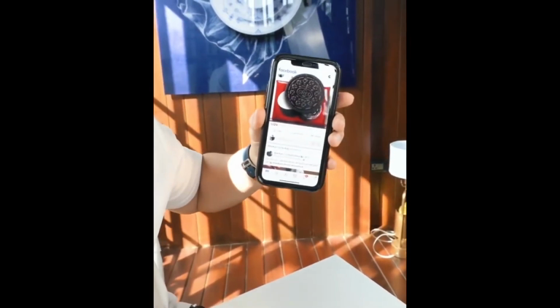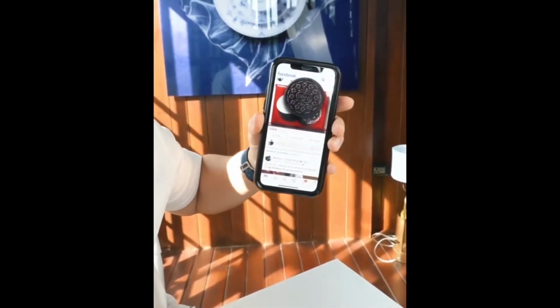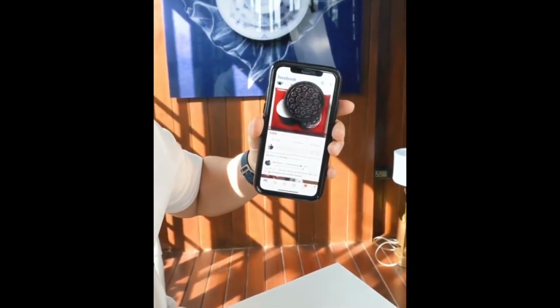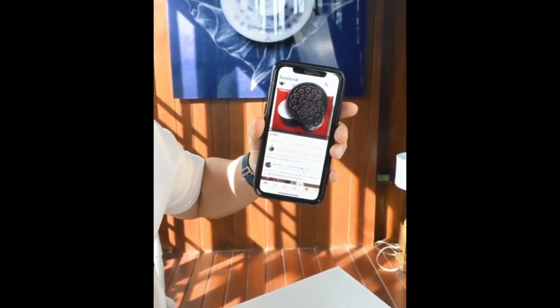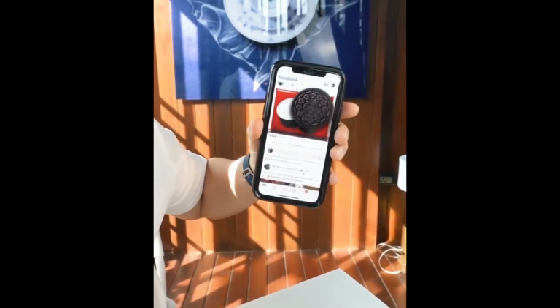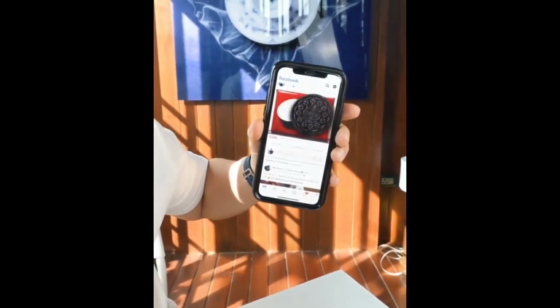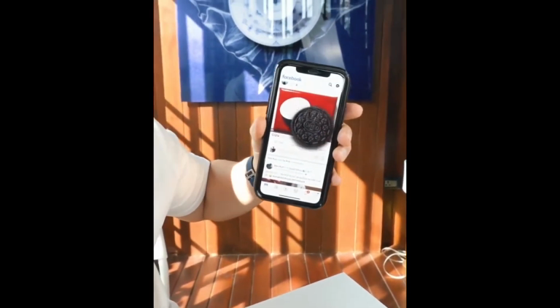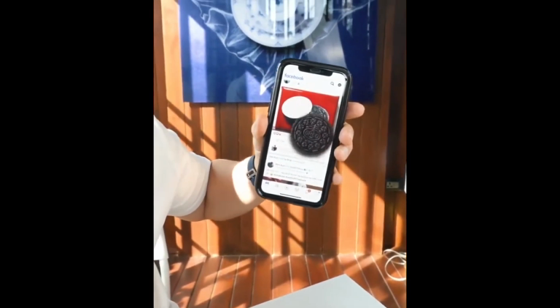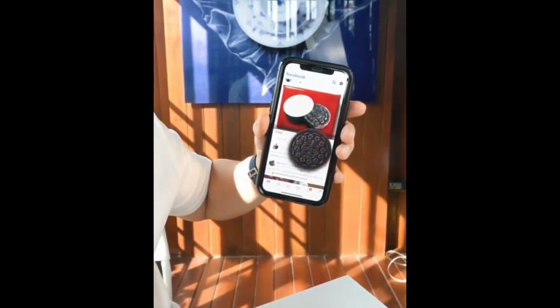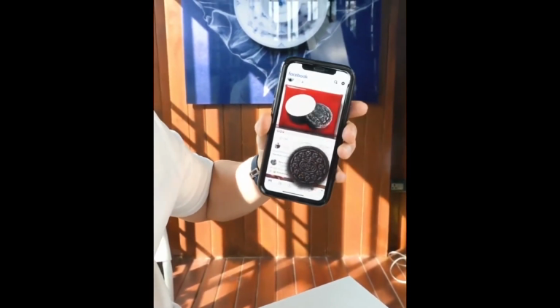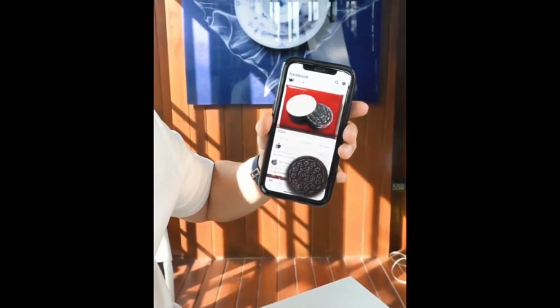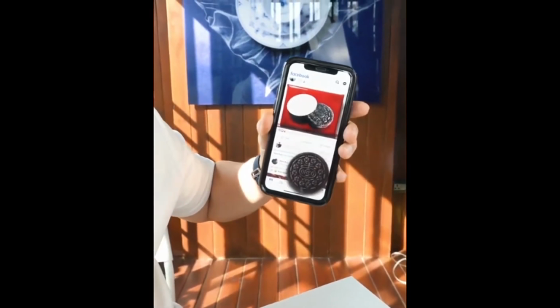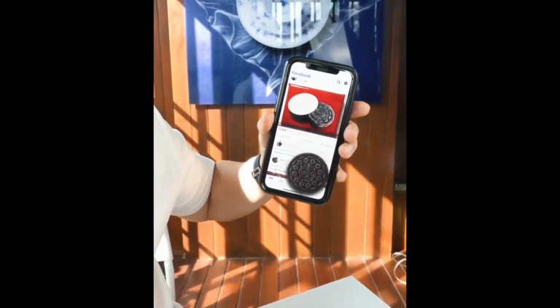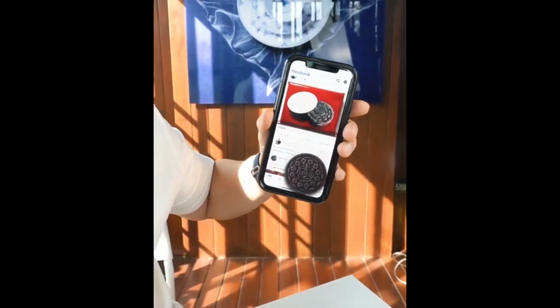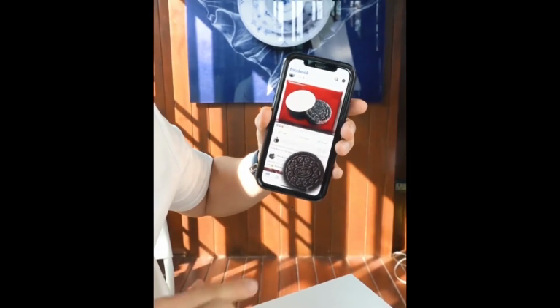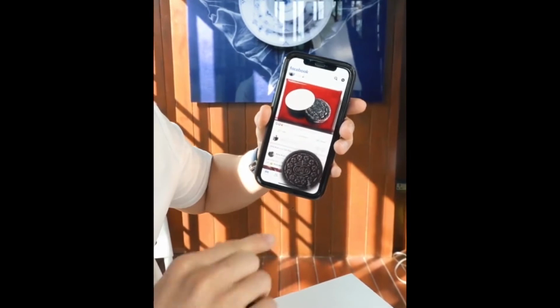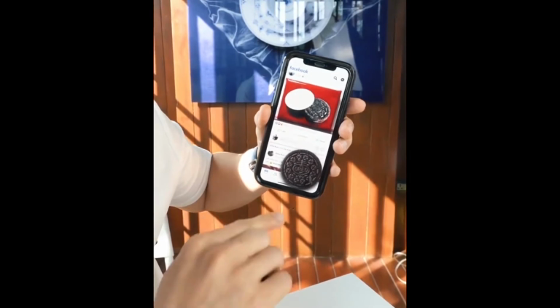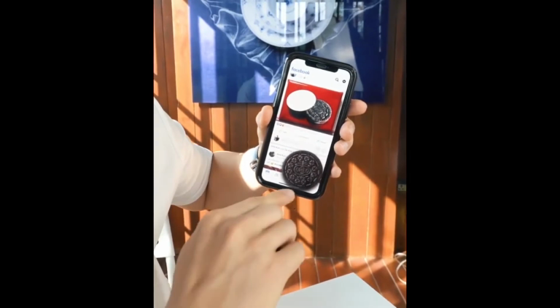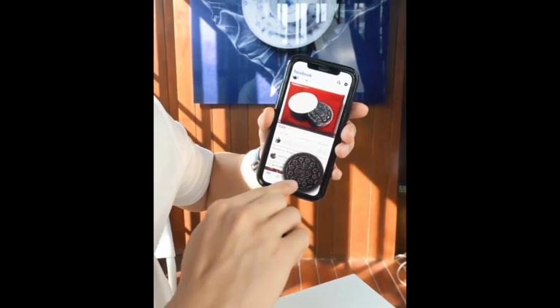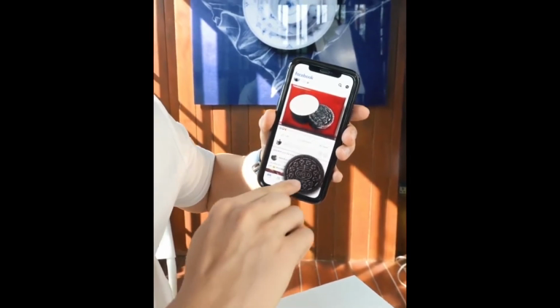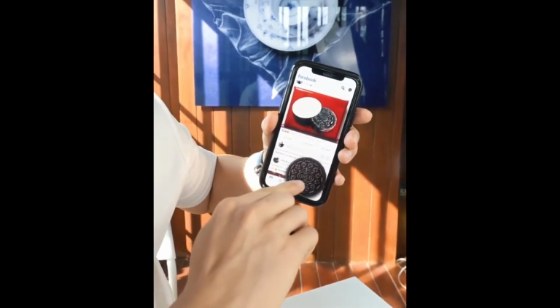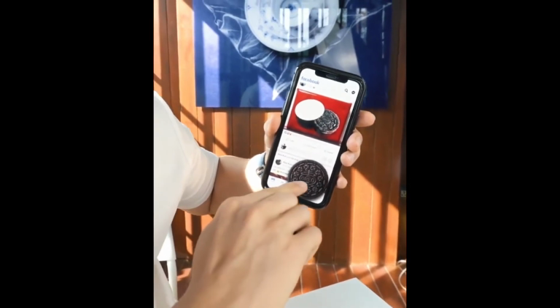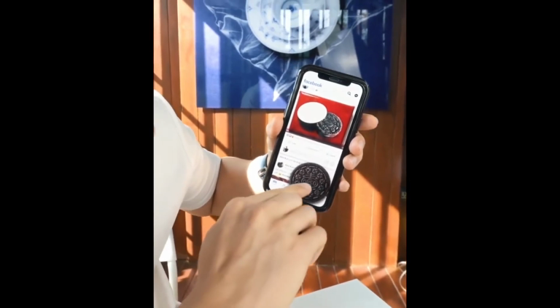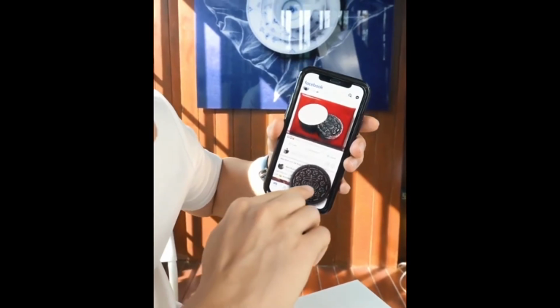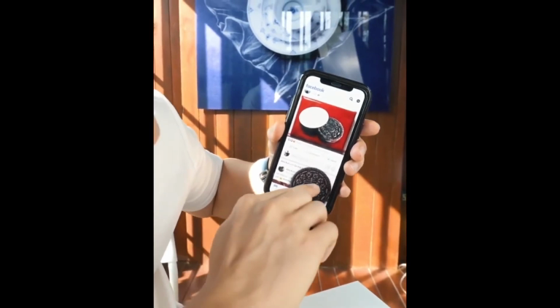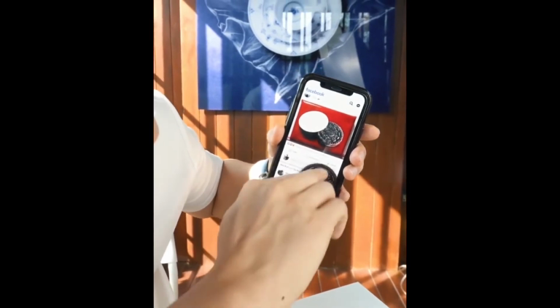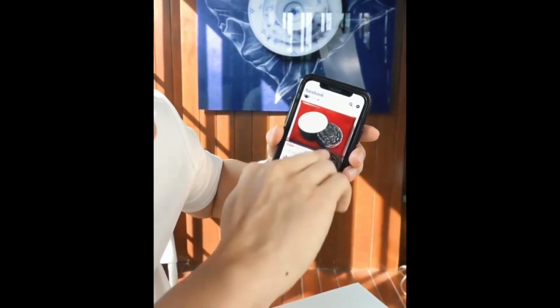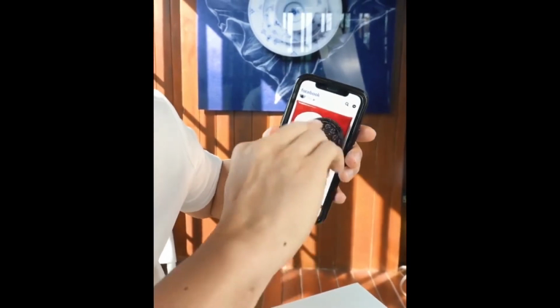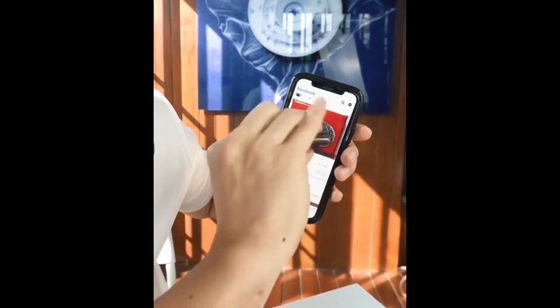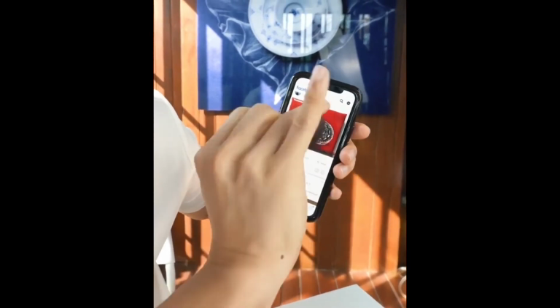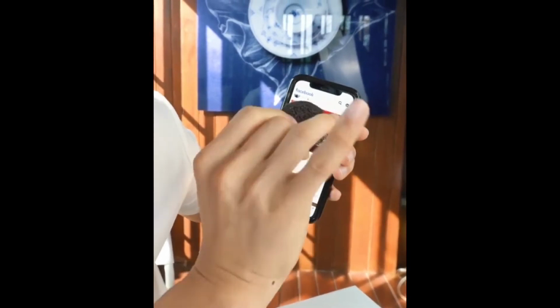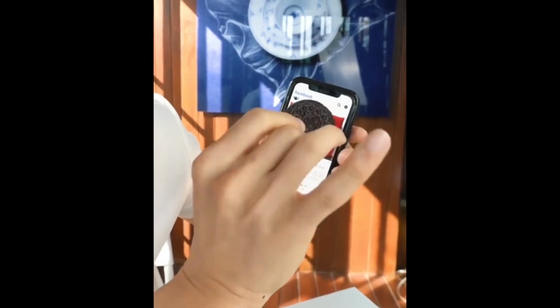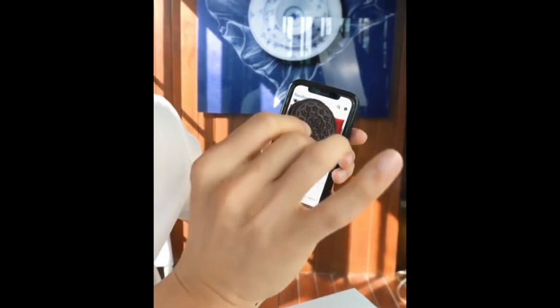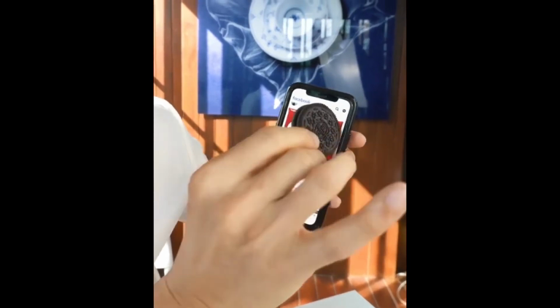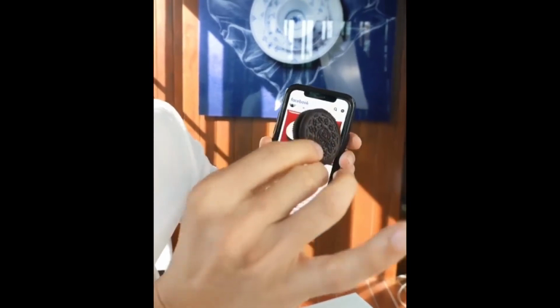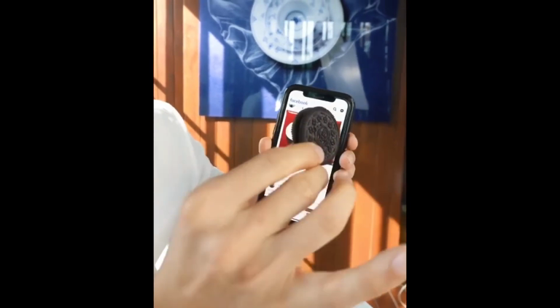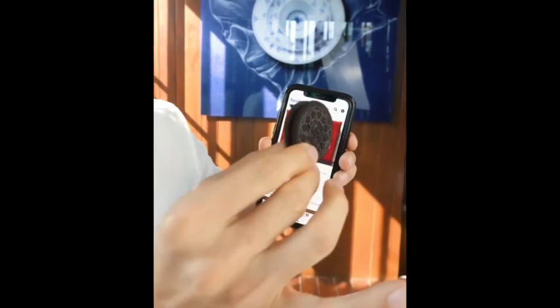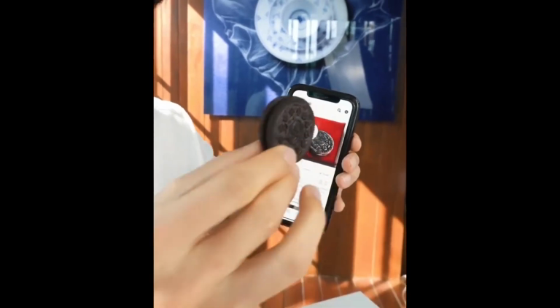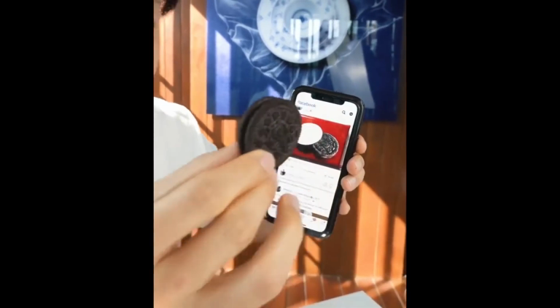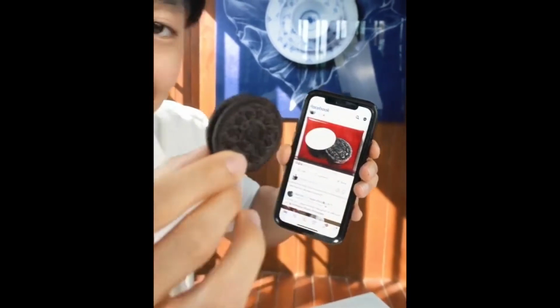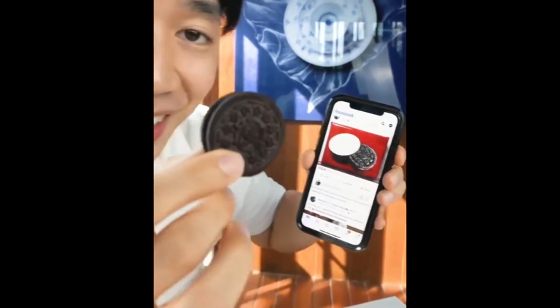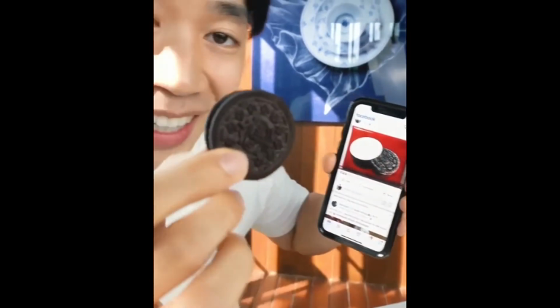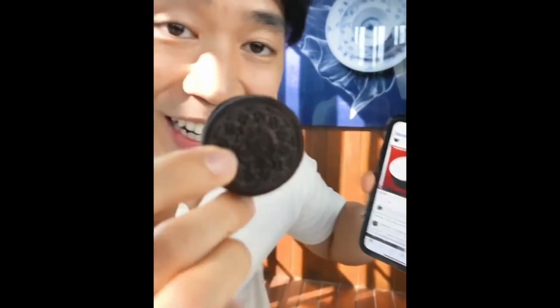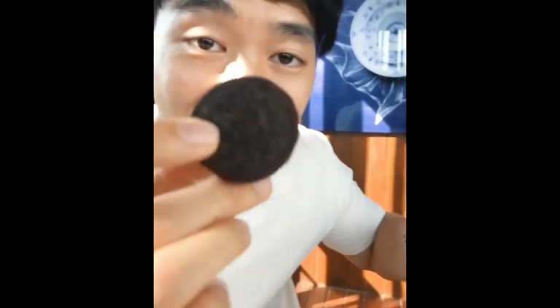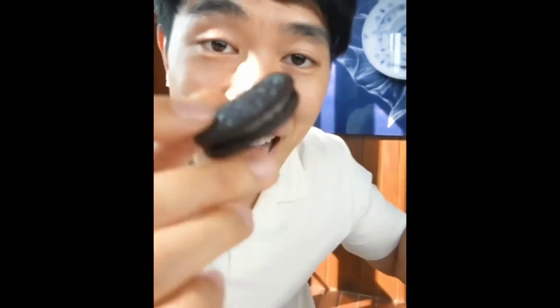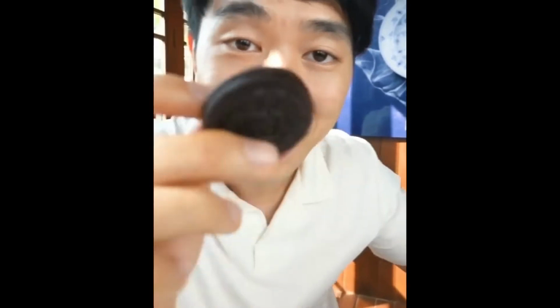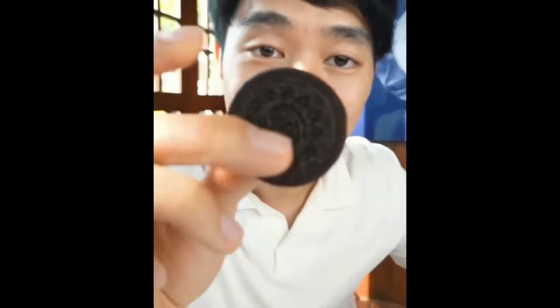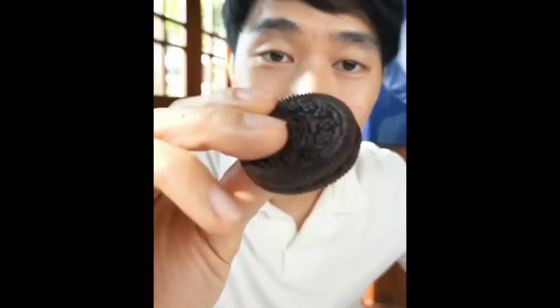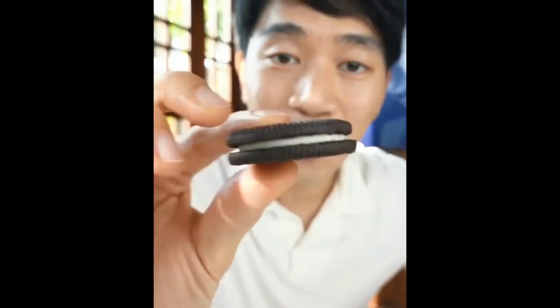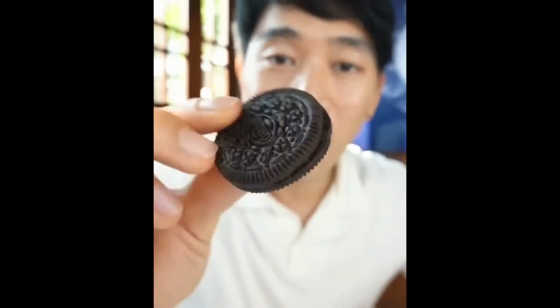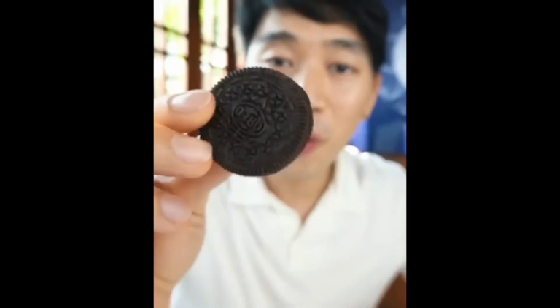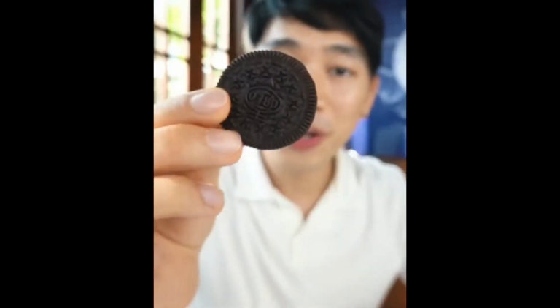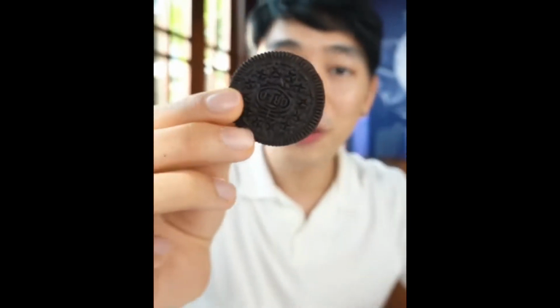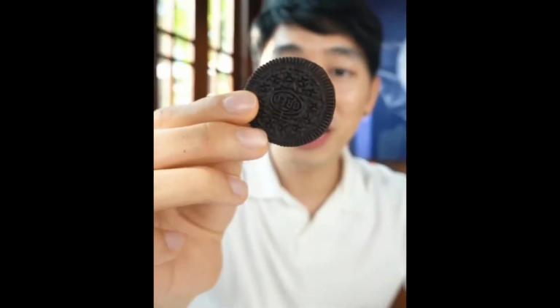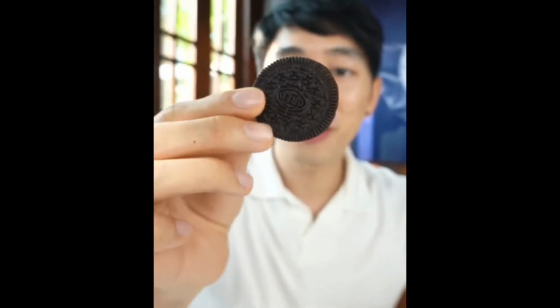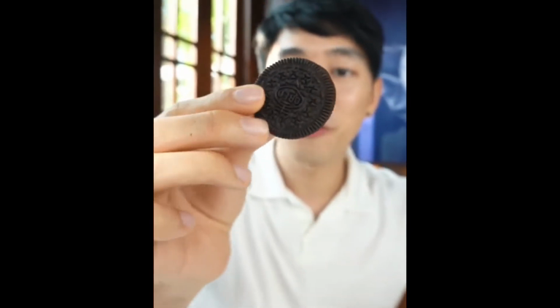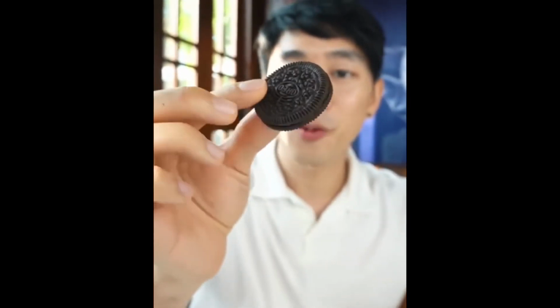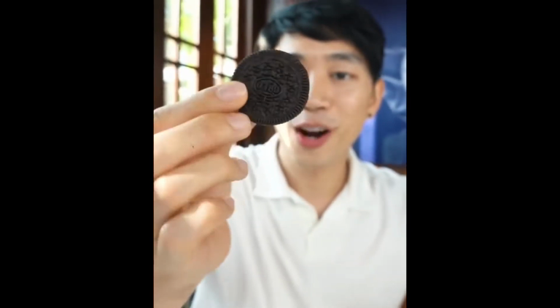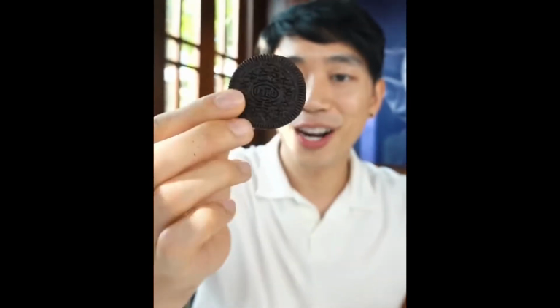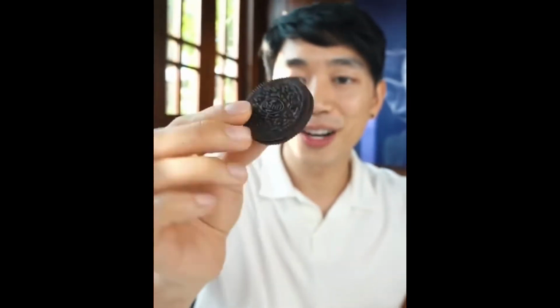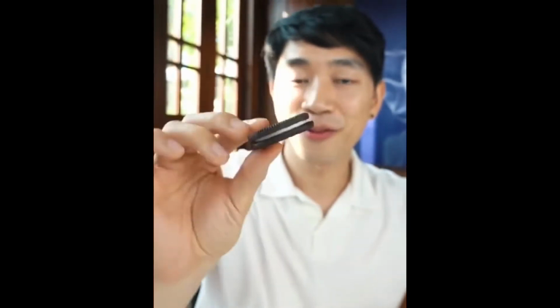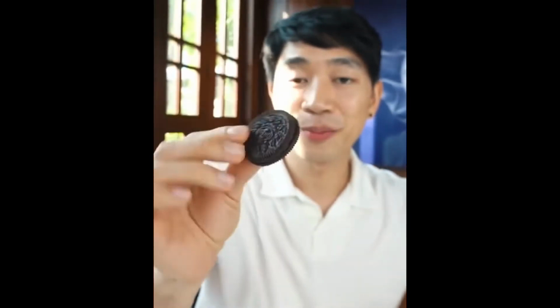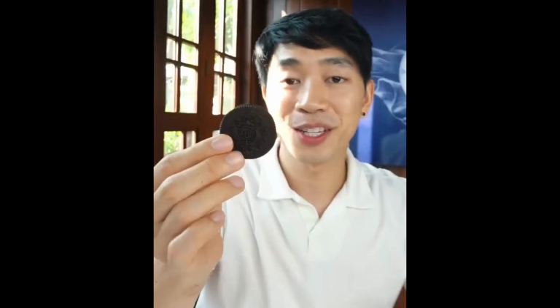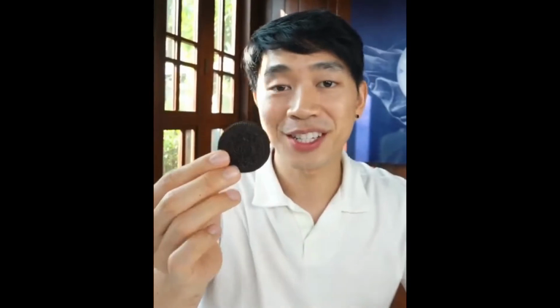You can get one Oreo to come out right out. Watch — one, two, just like this. An actual Oreo comes right out from this.